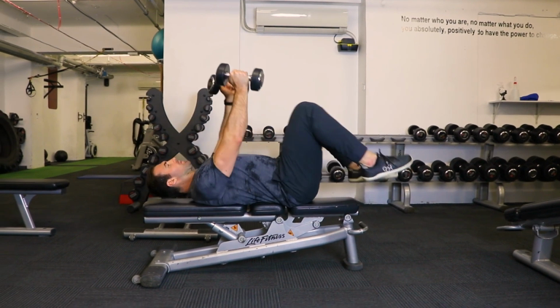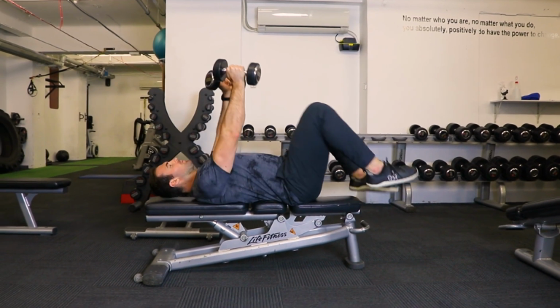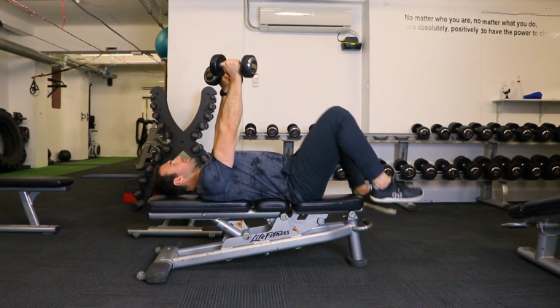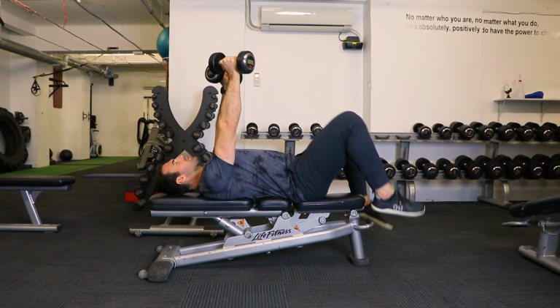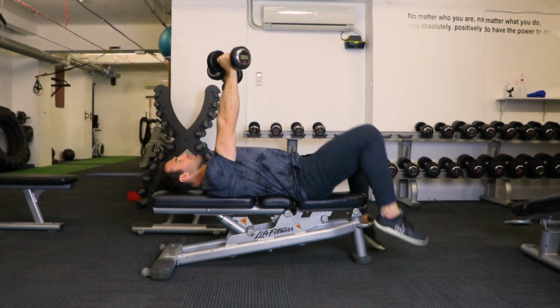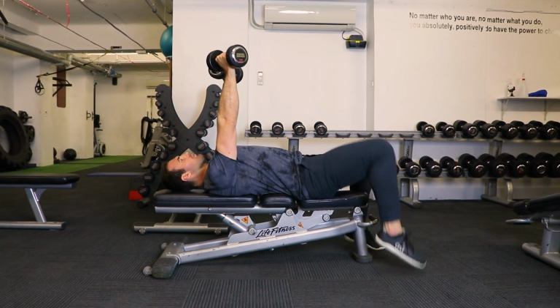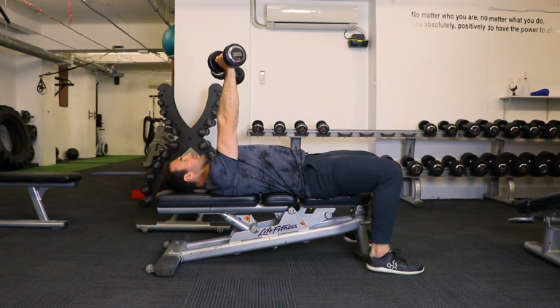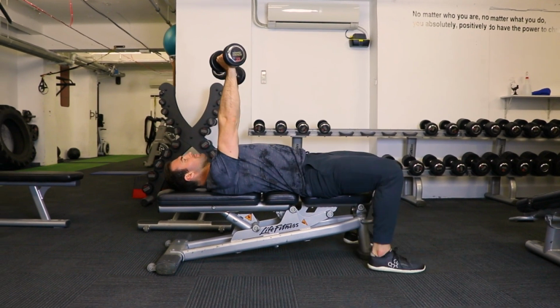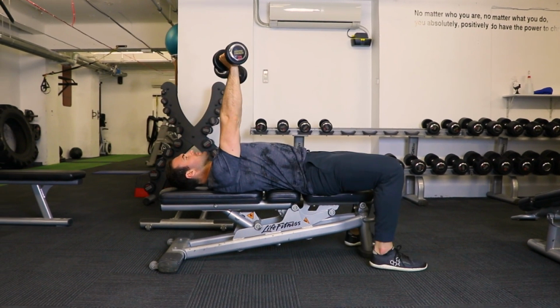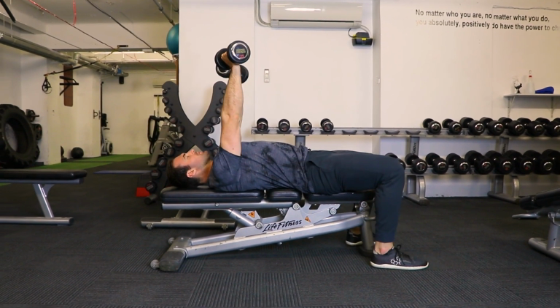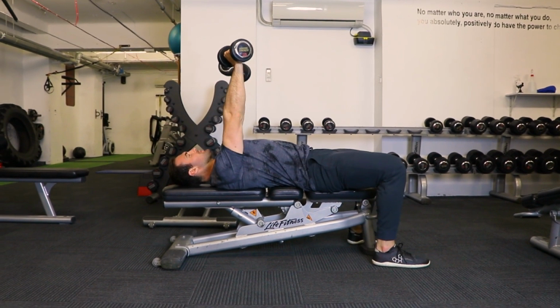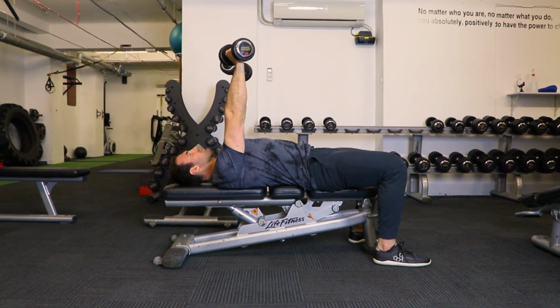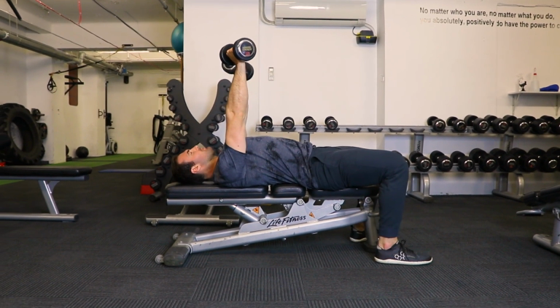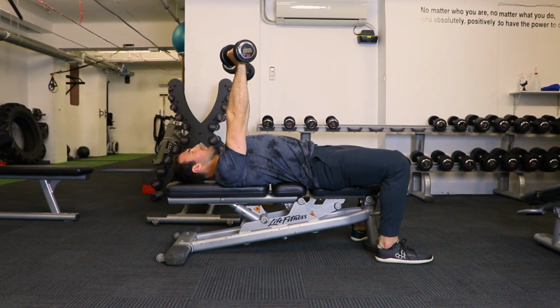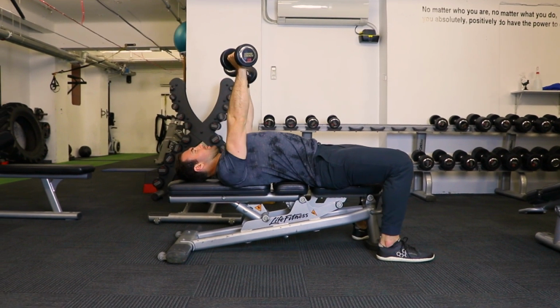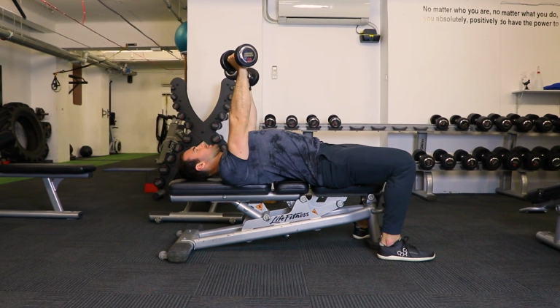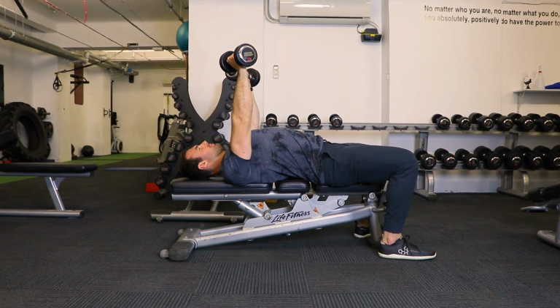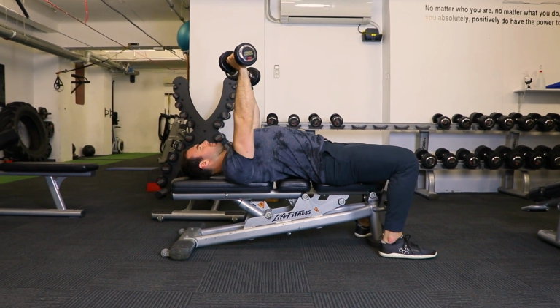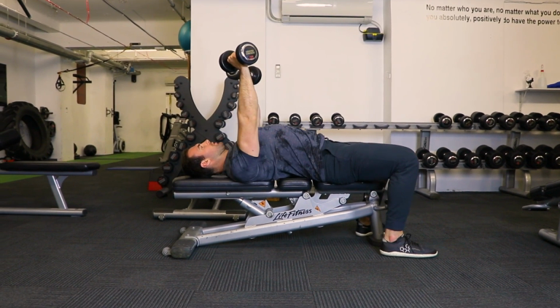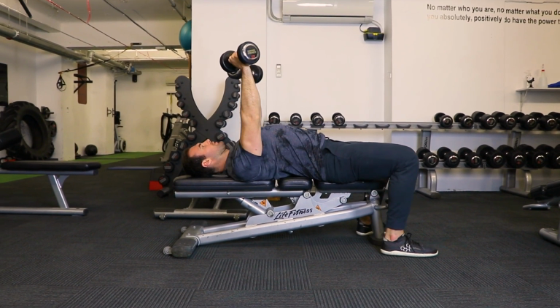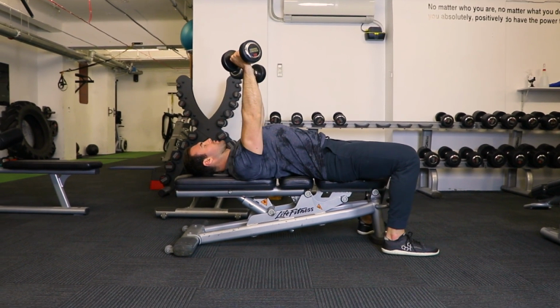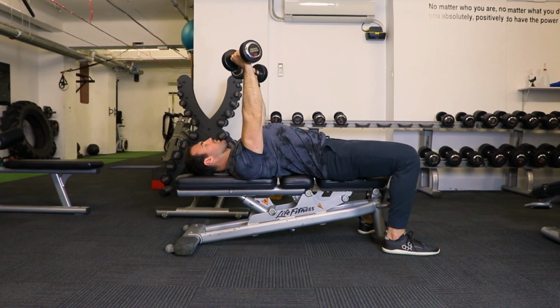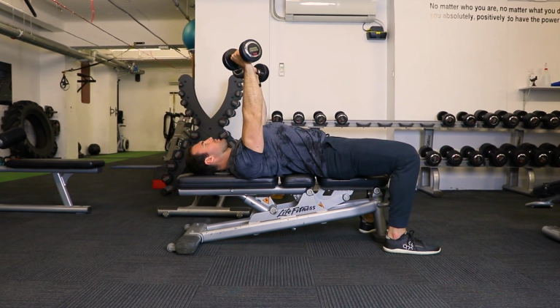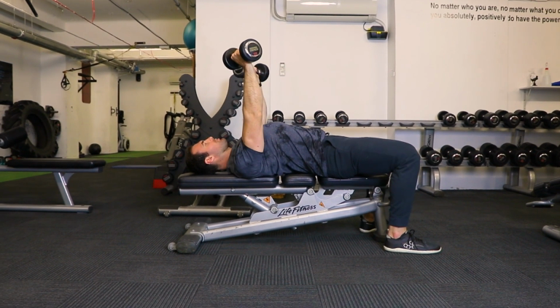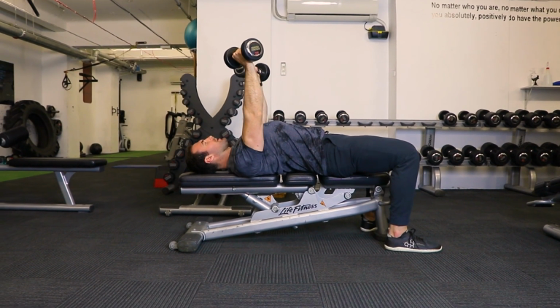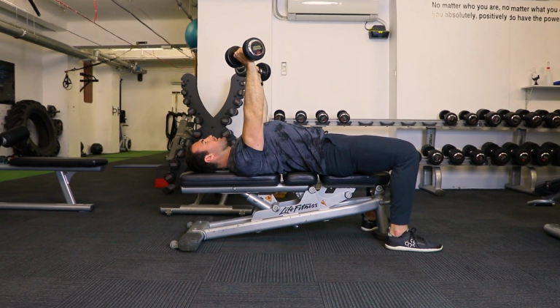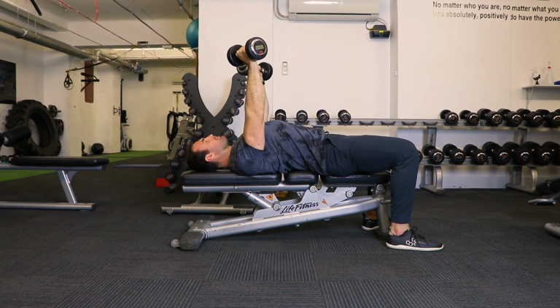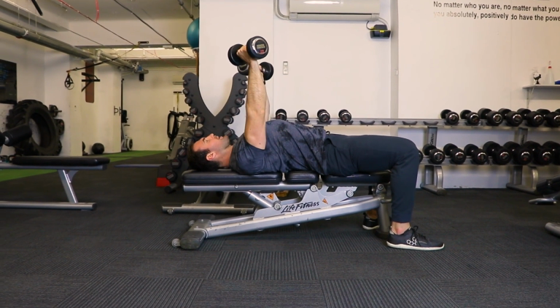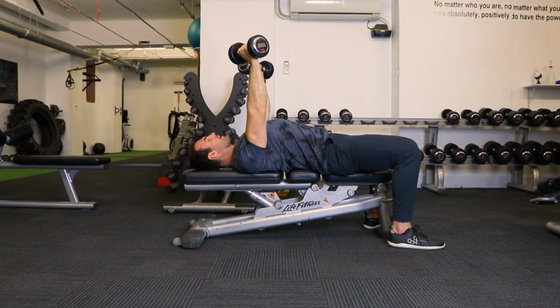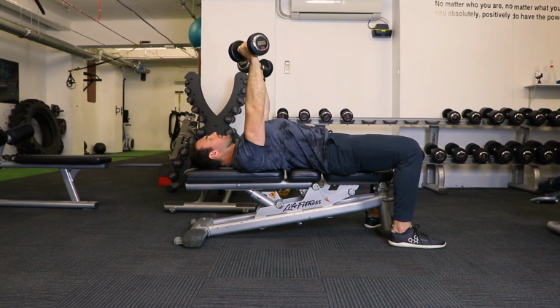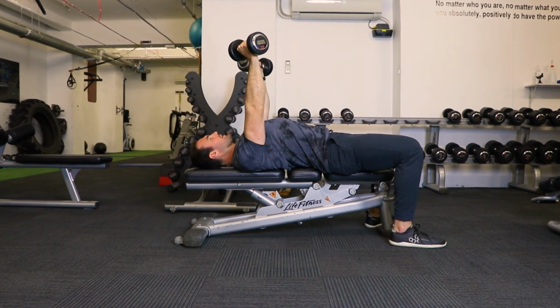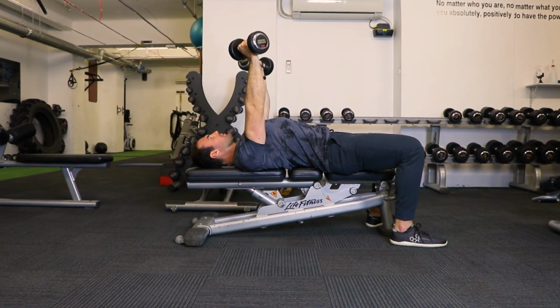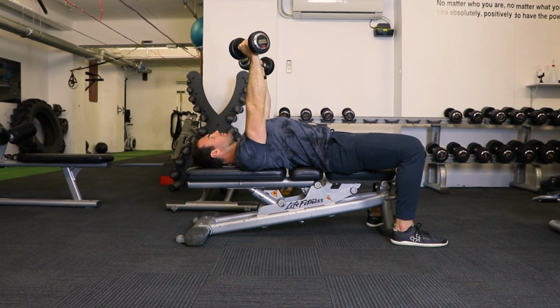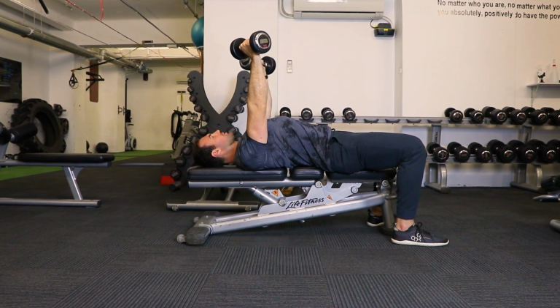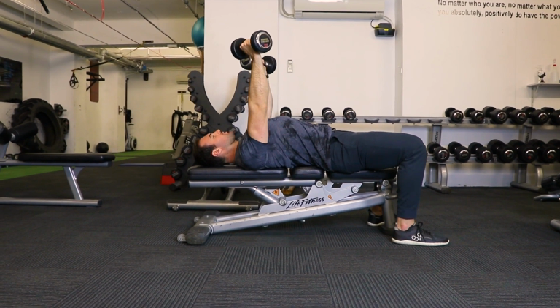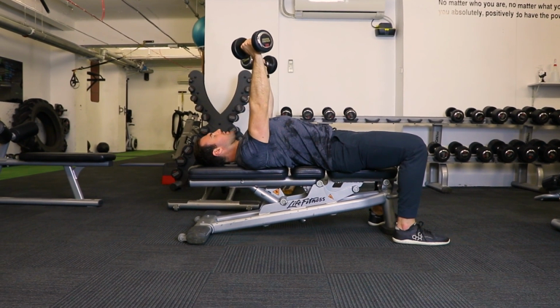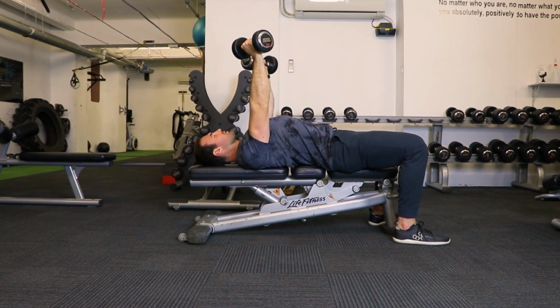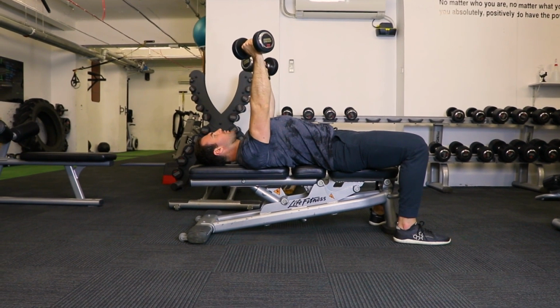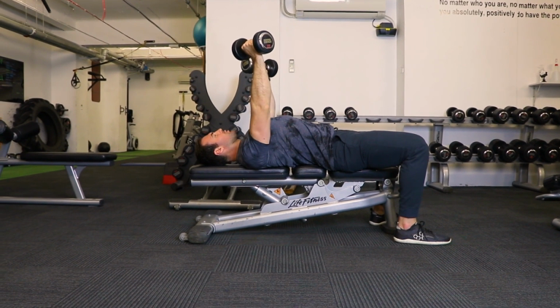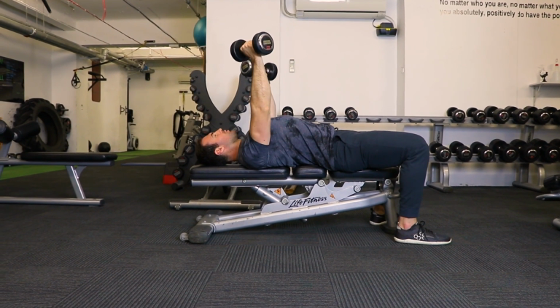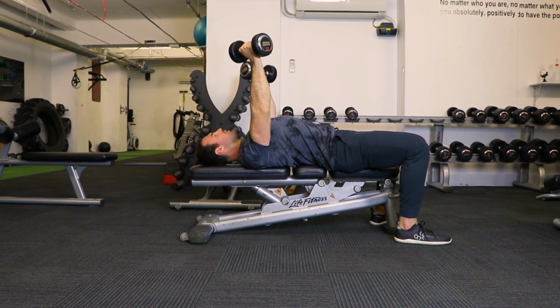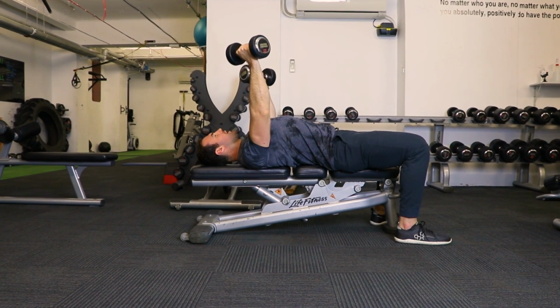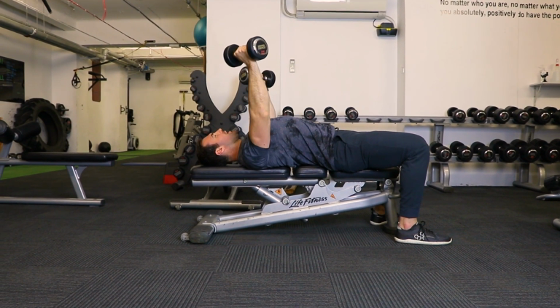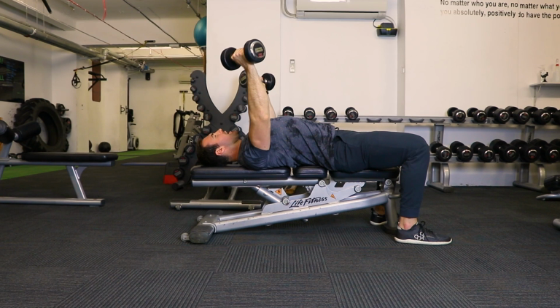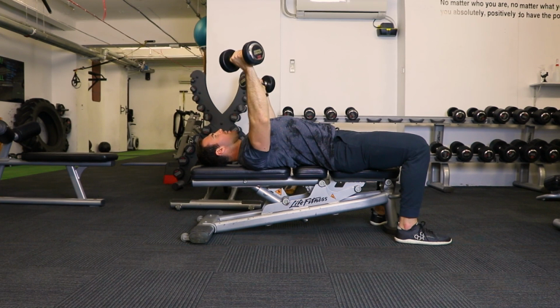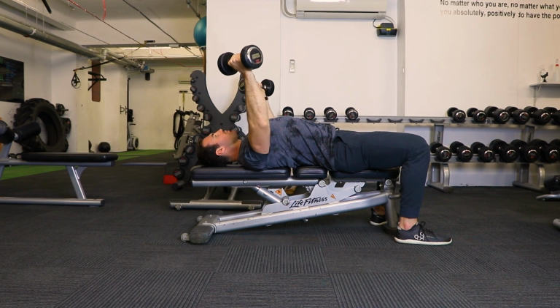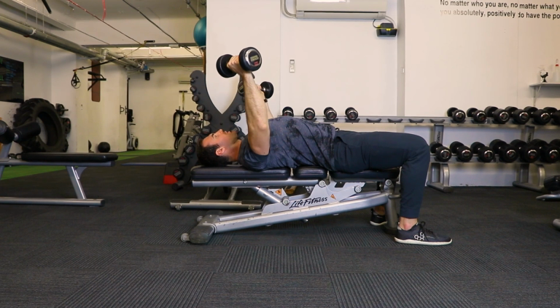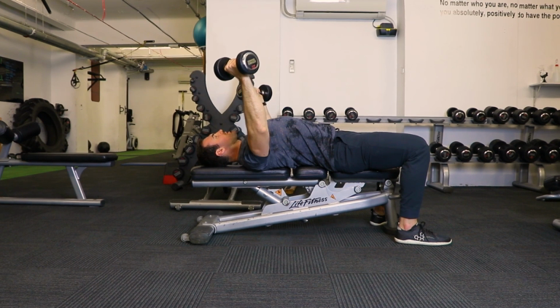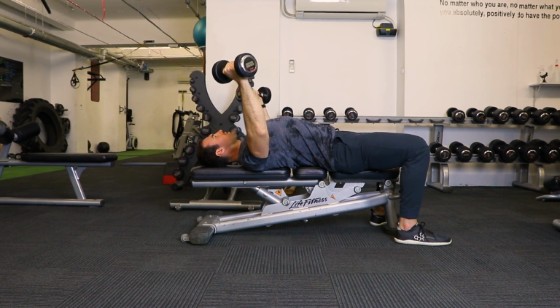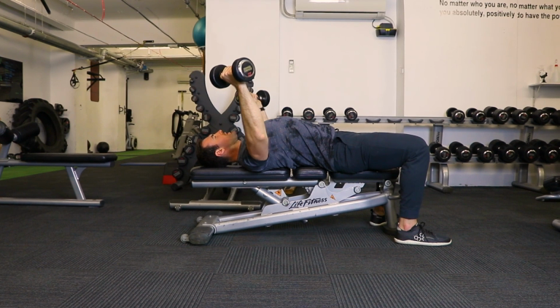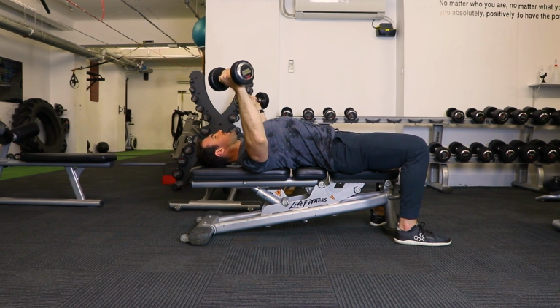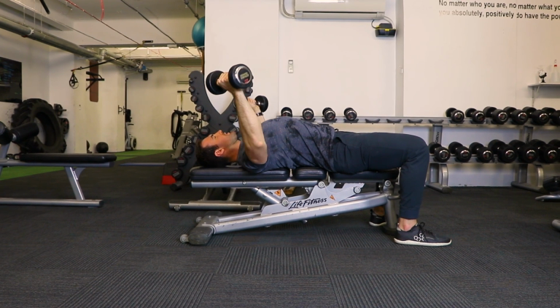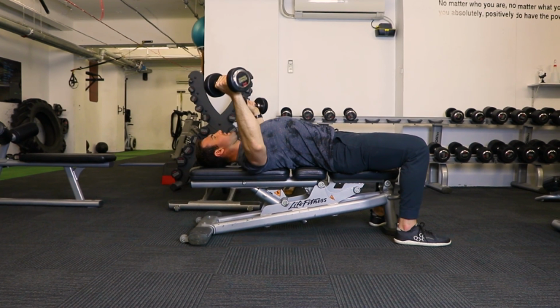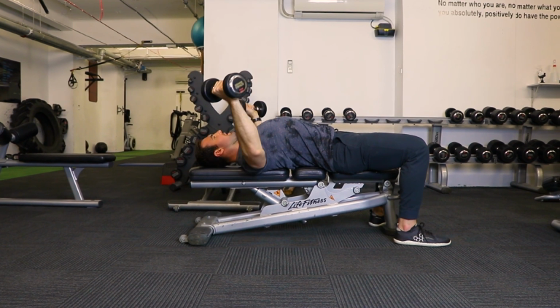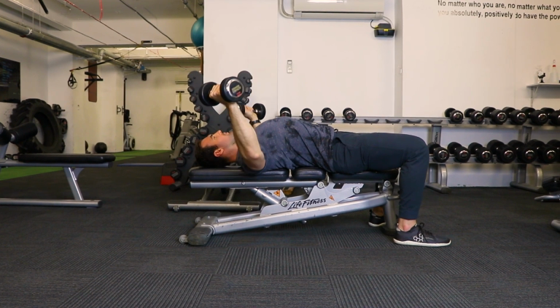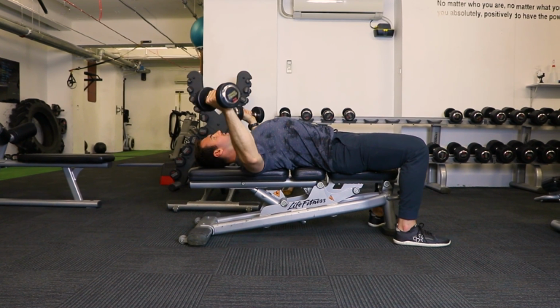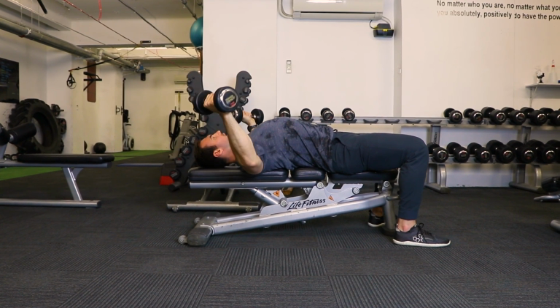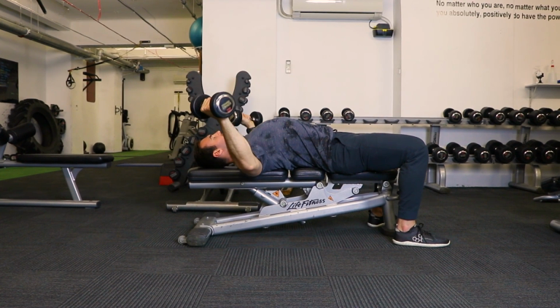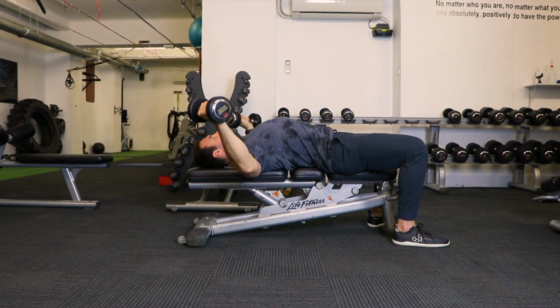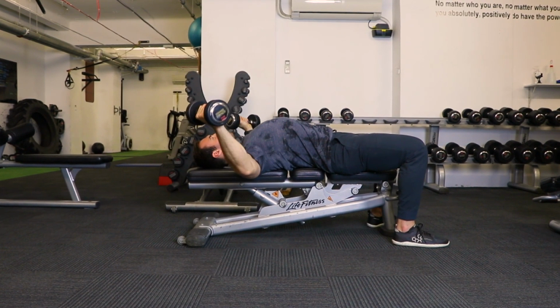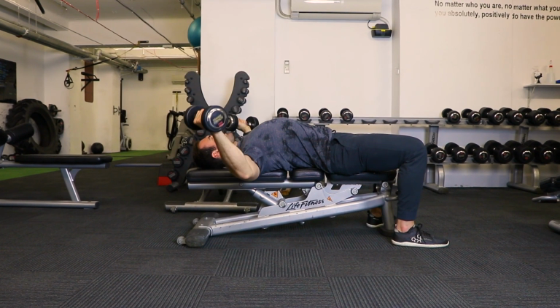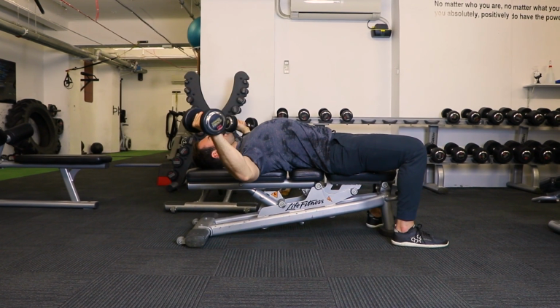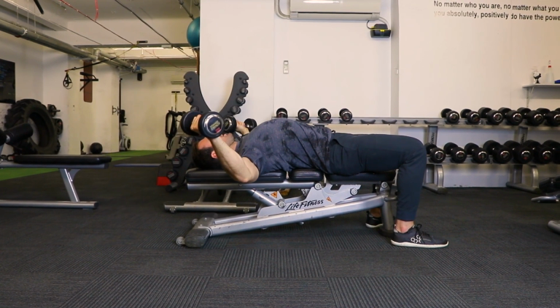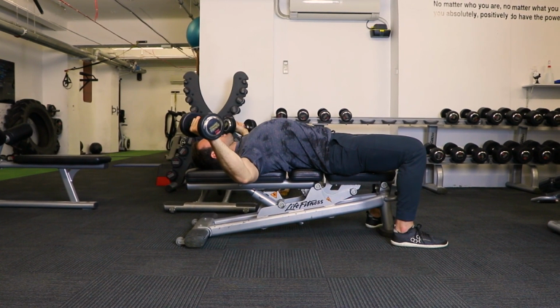Once you're in position, focus on pulling the shoulder blades back, keeping the chest tall, and extending the arms out to the side.